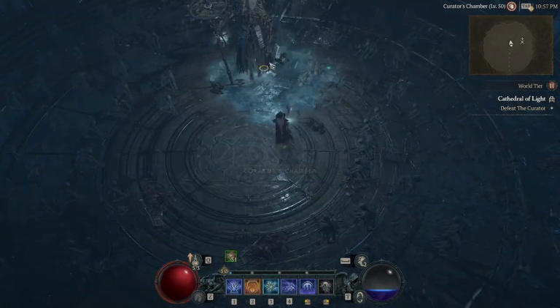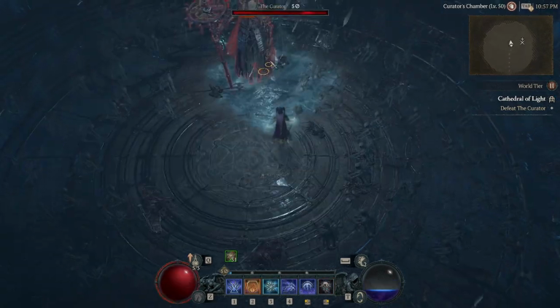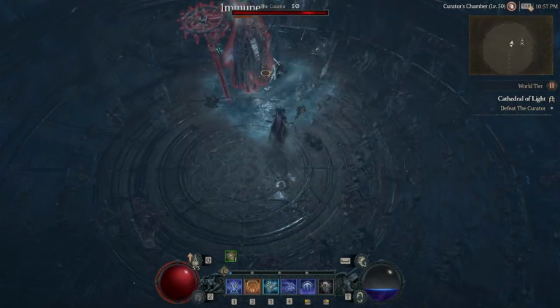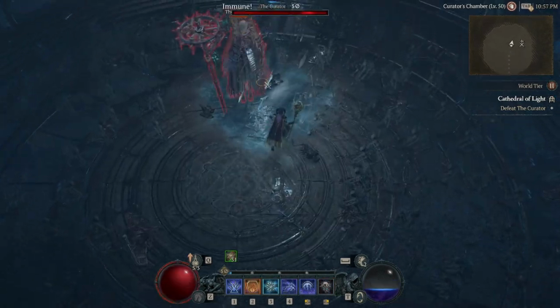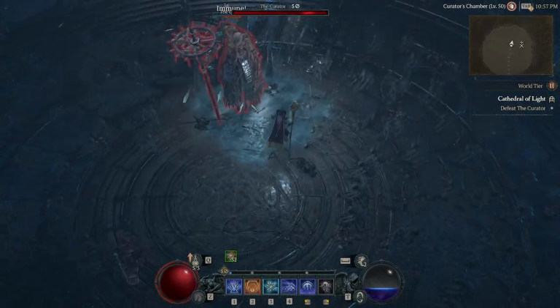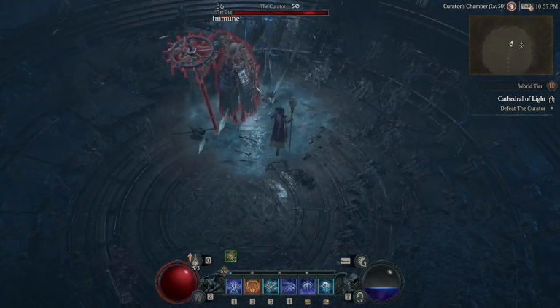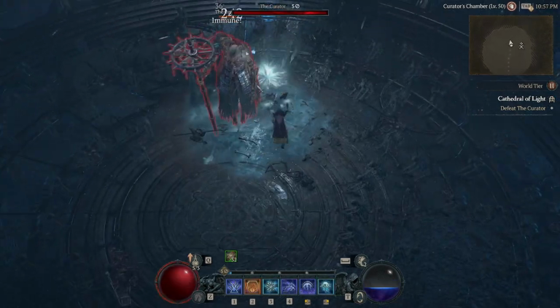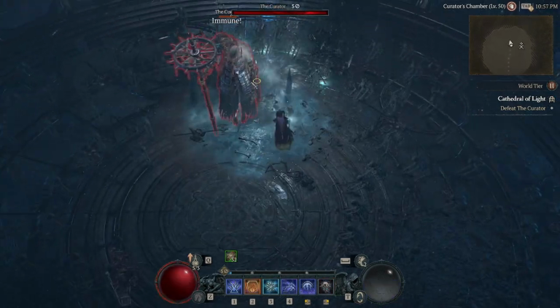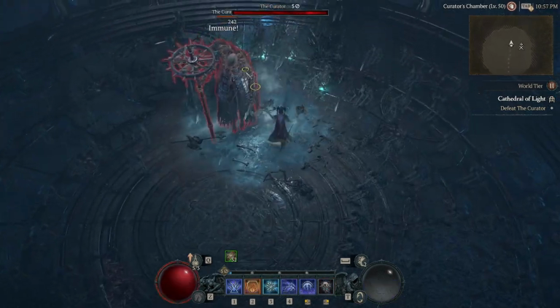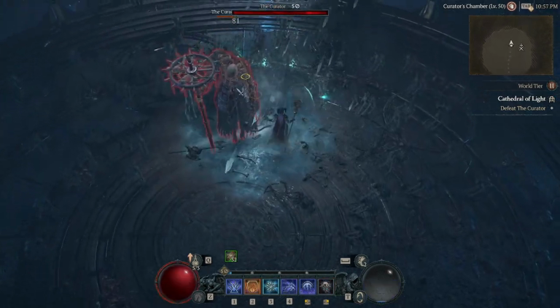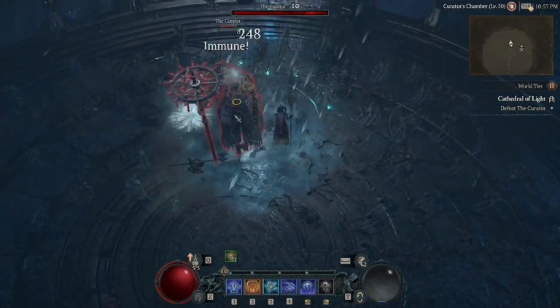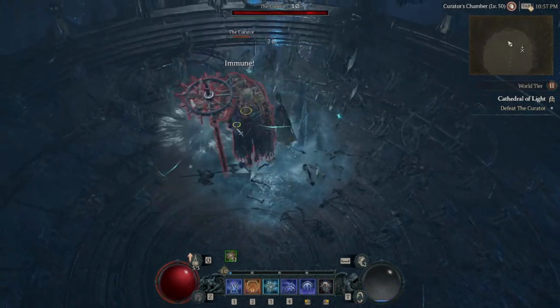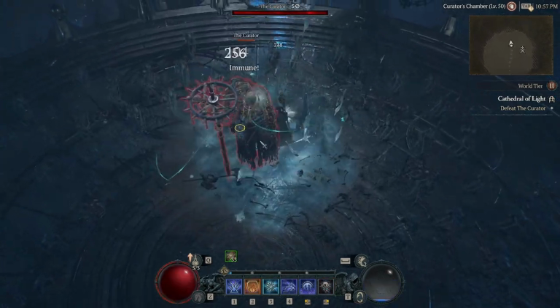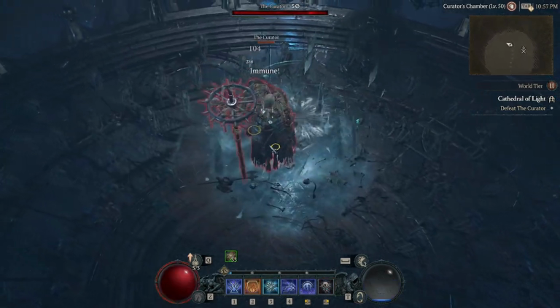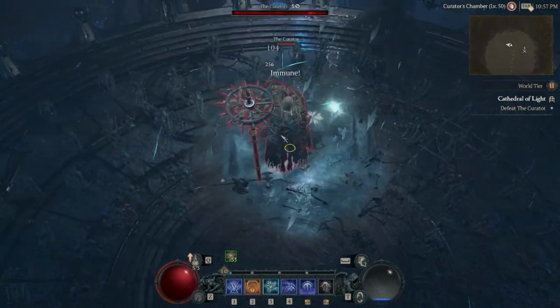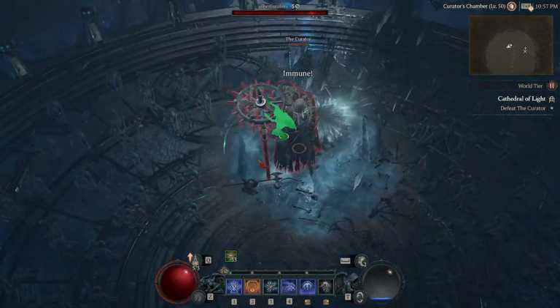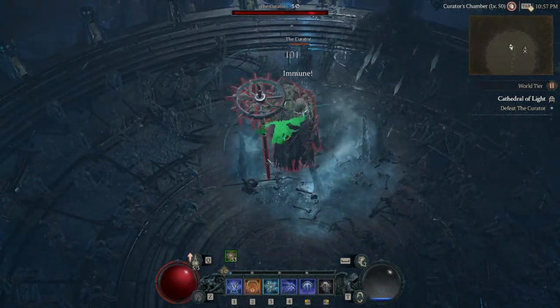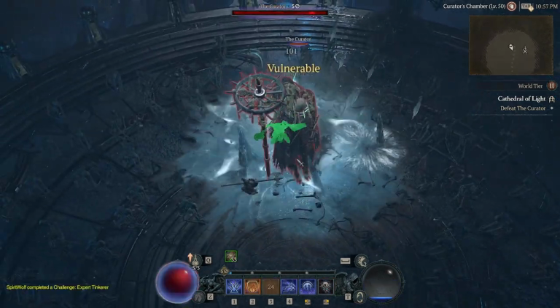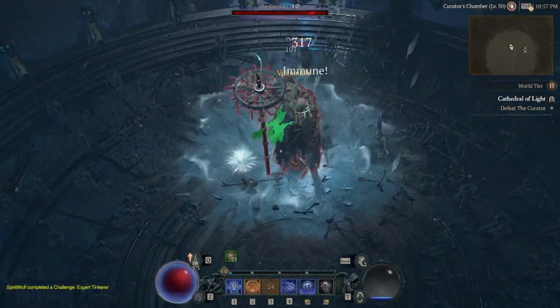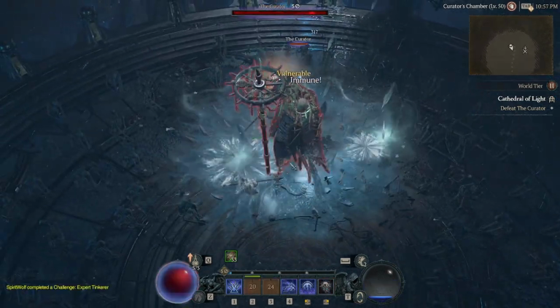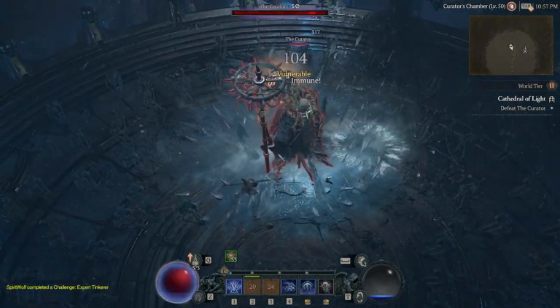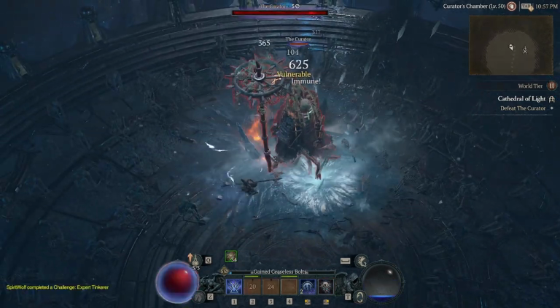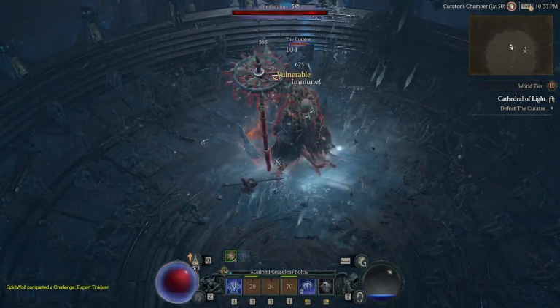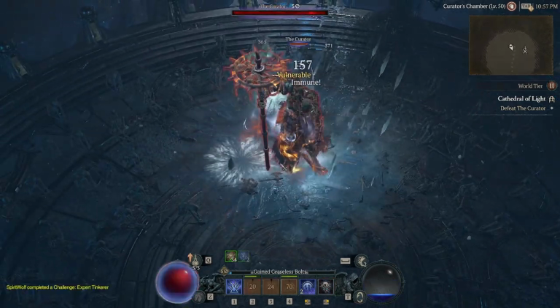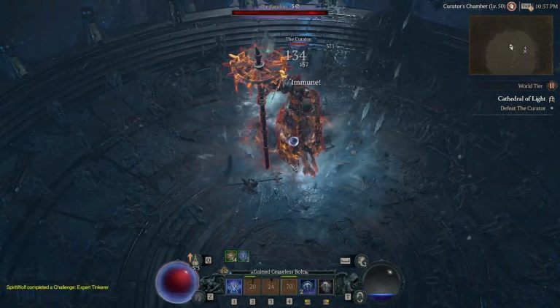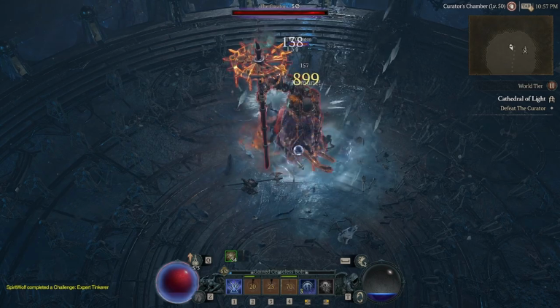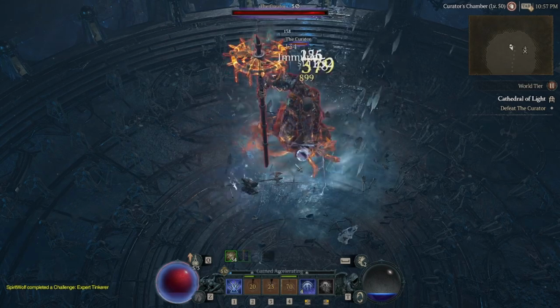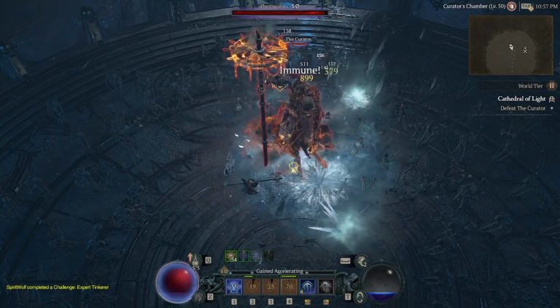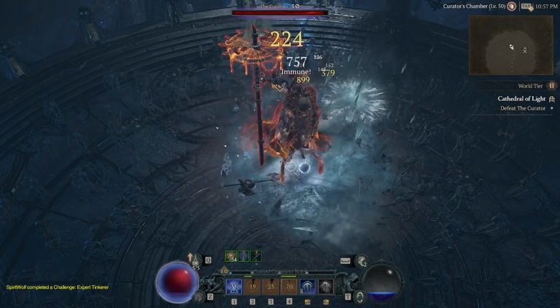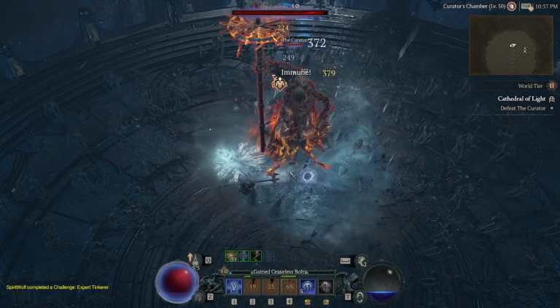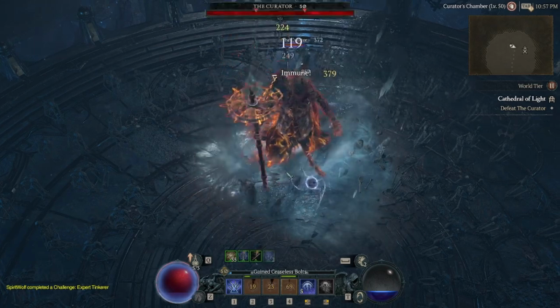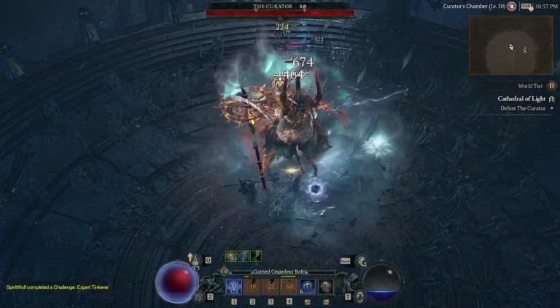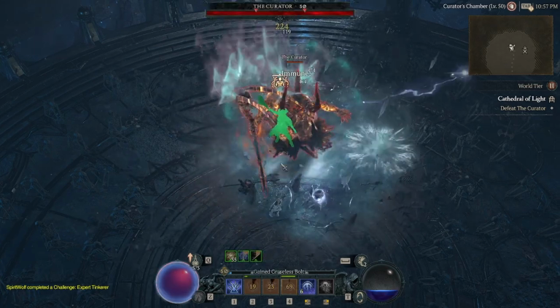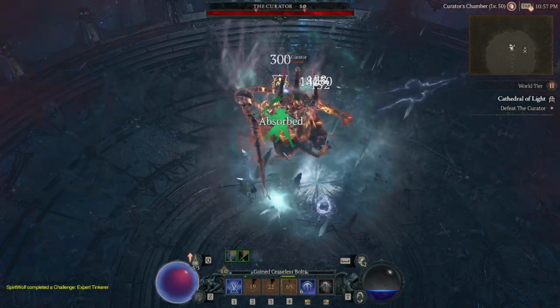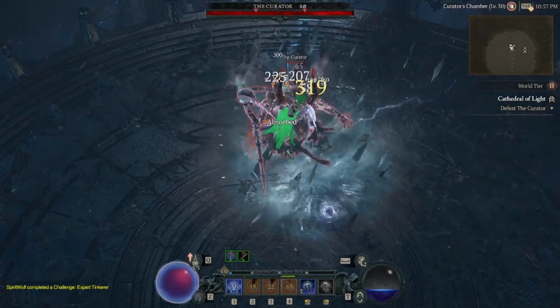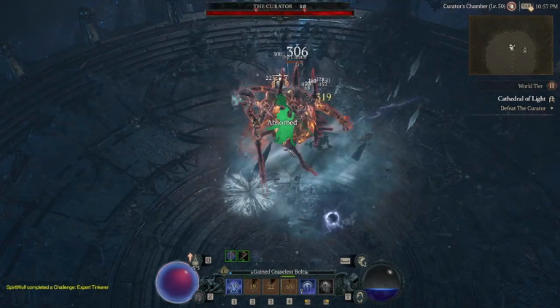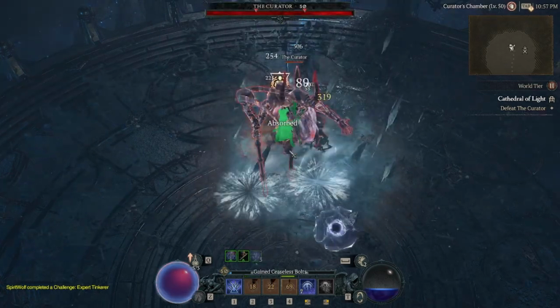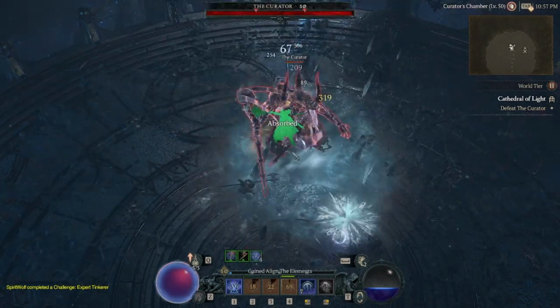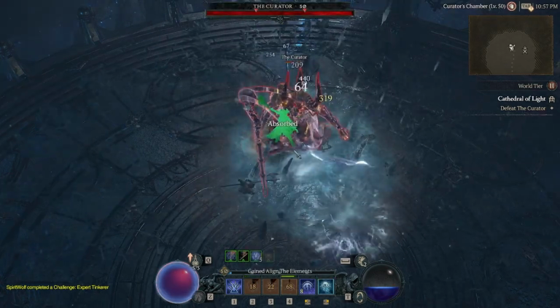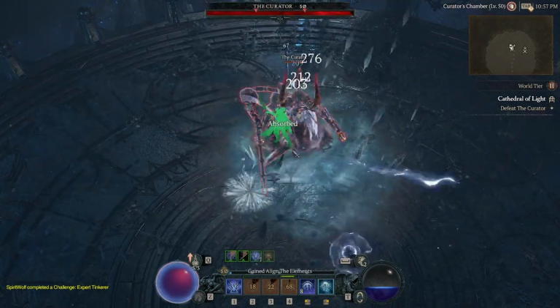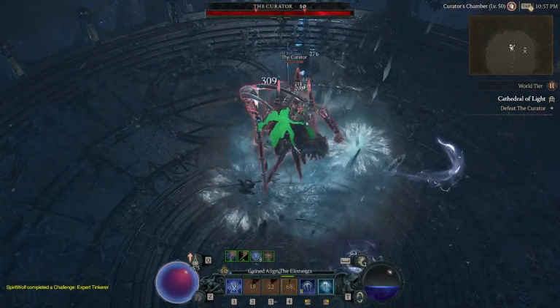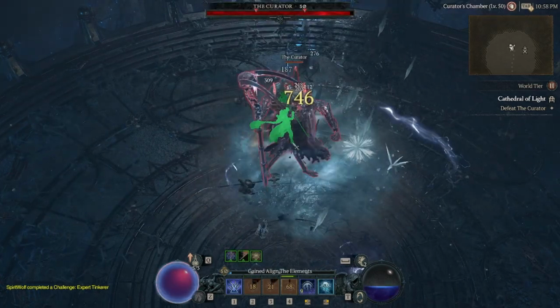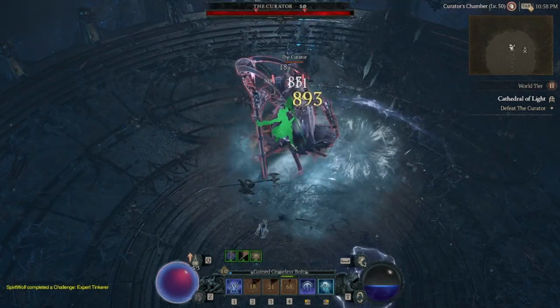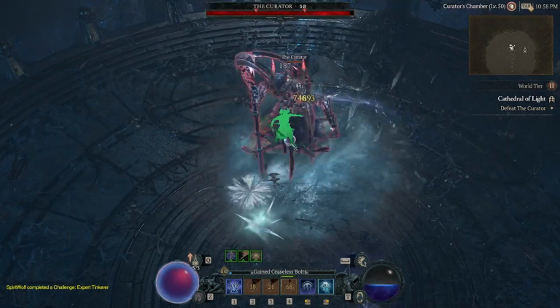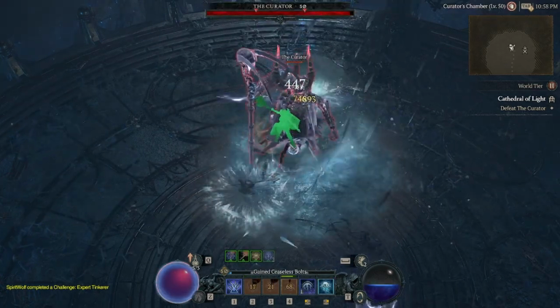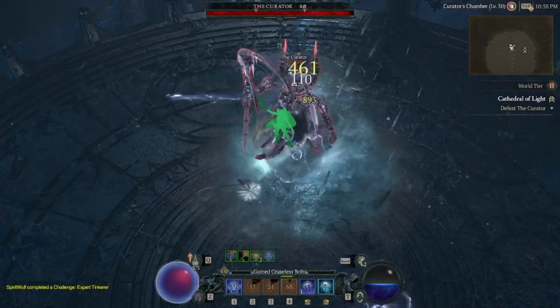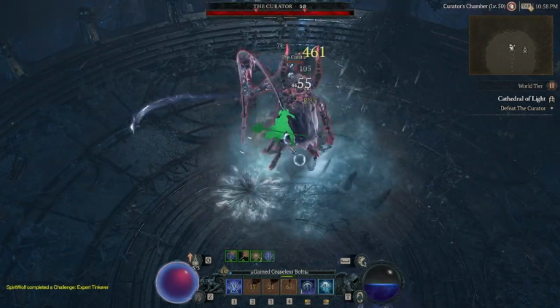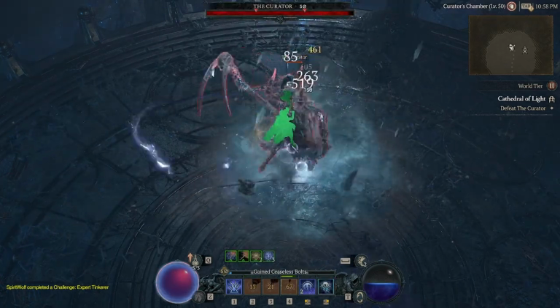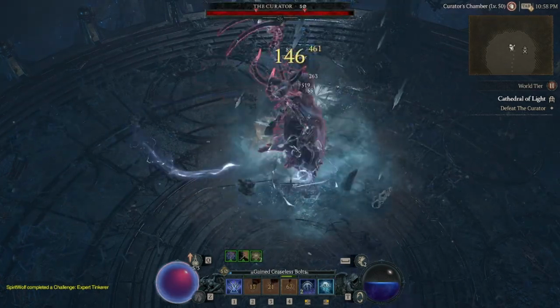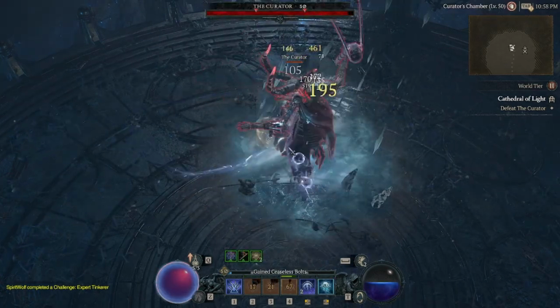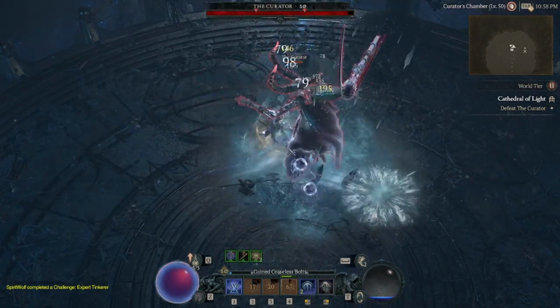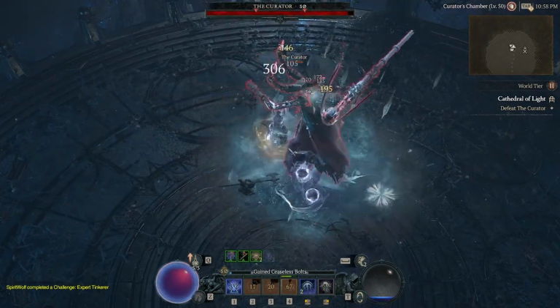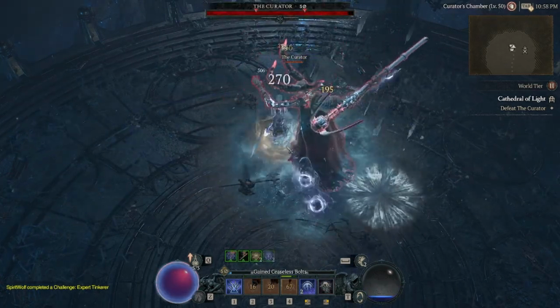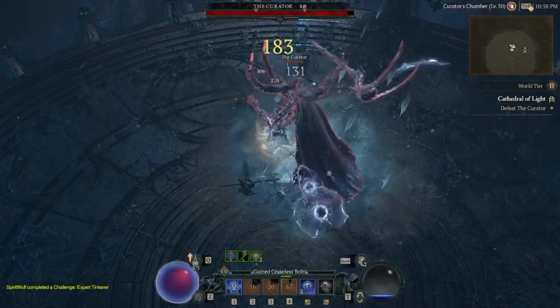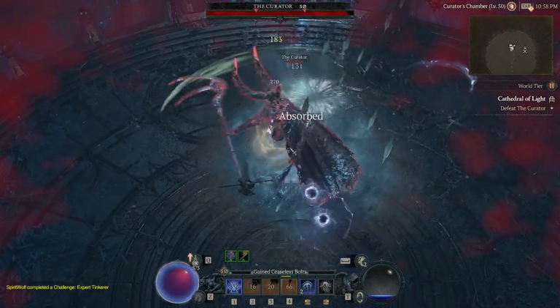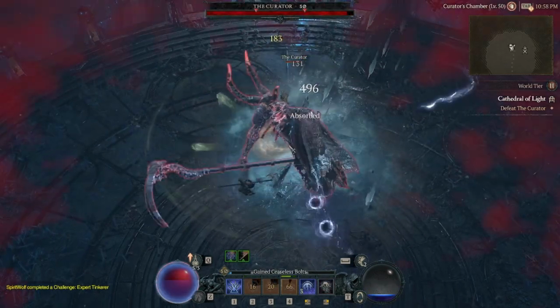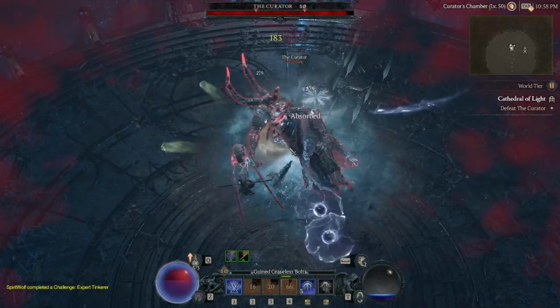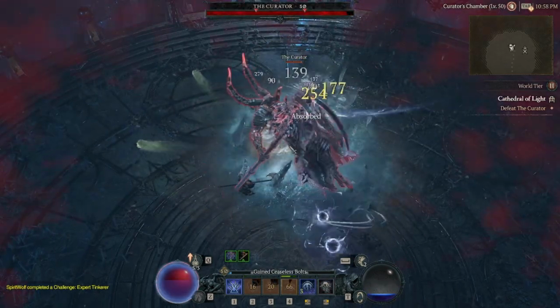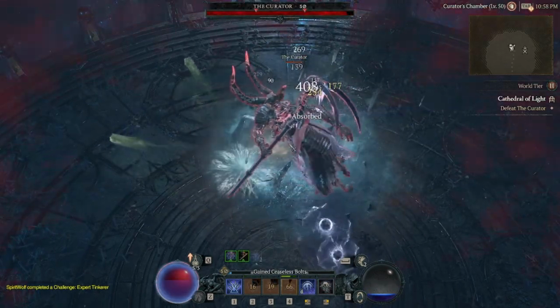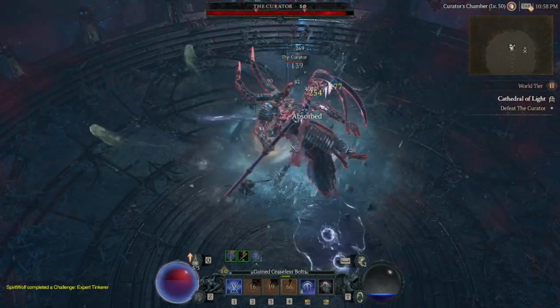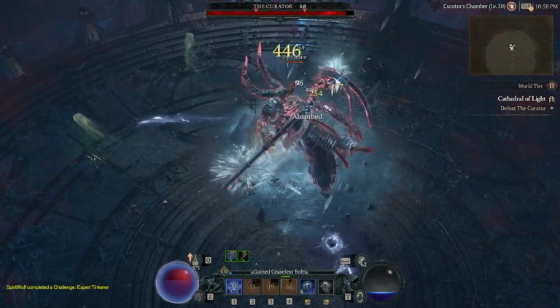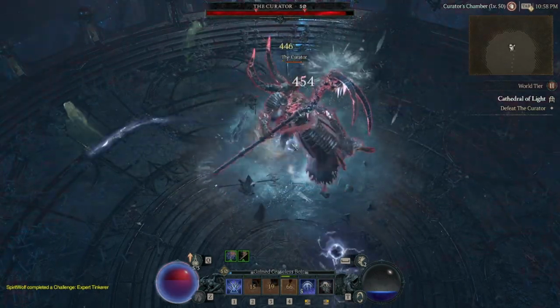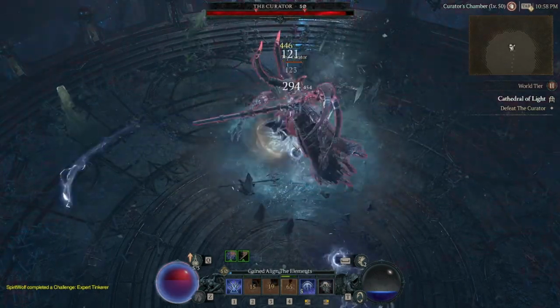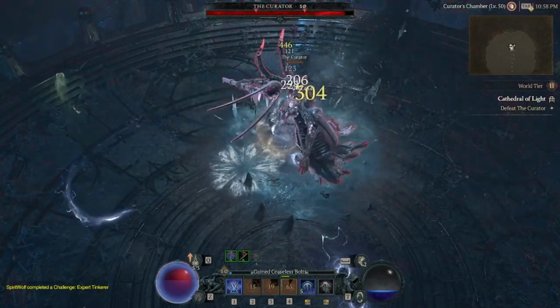He starts off slow — he takes a moment to get up — so that's your ultimate opportunity to just spam him at the beginning and get a big burst right out of the gate, just to save you some effort.